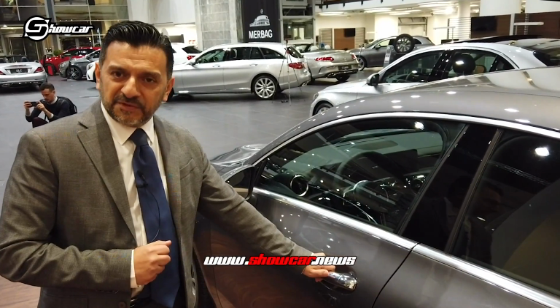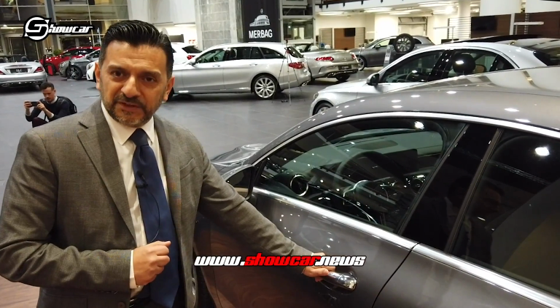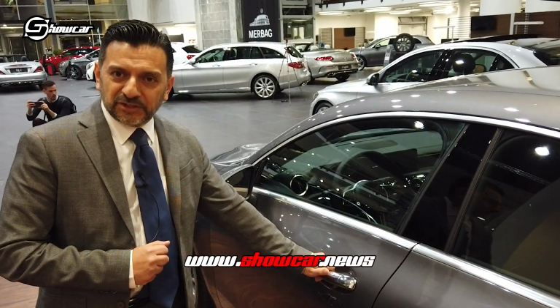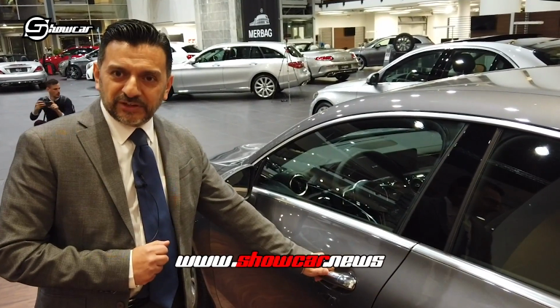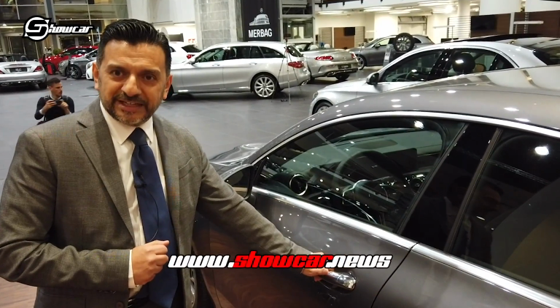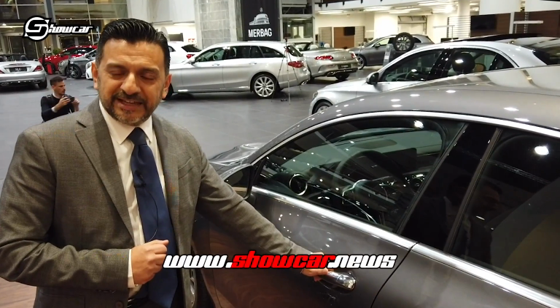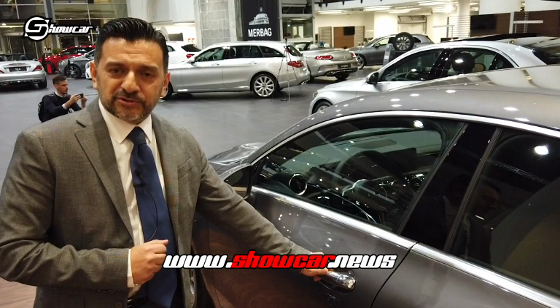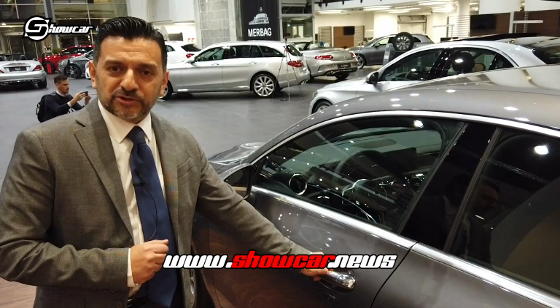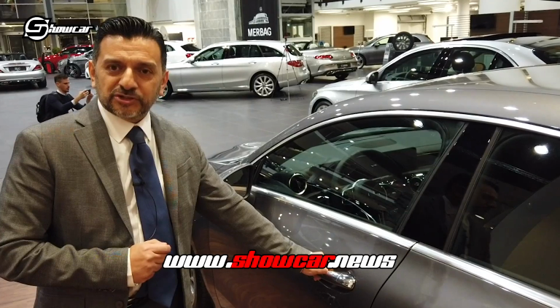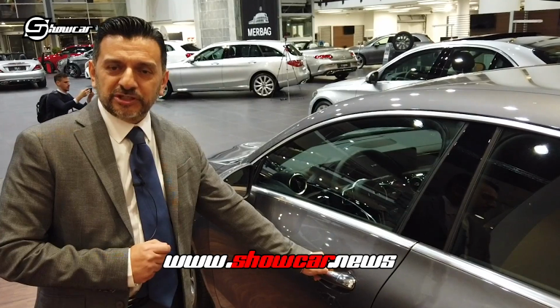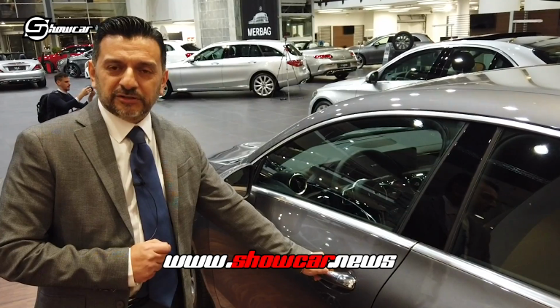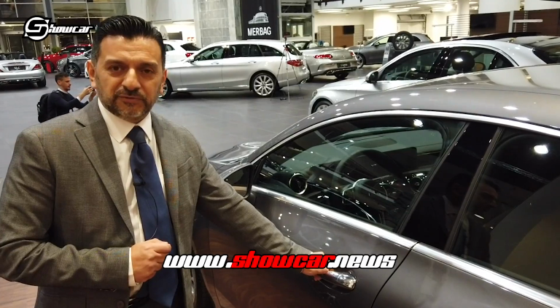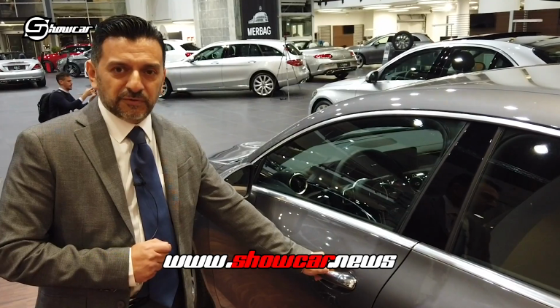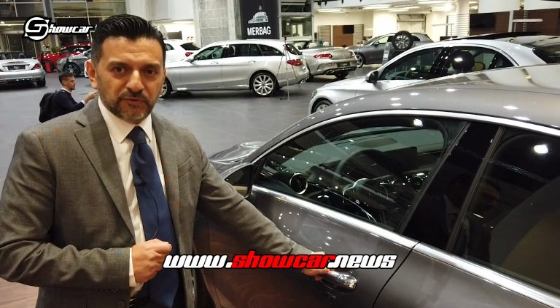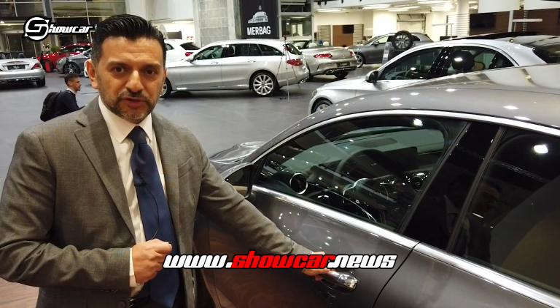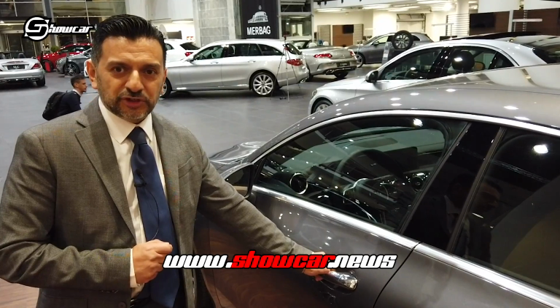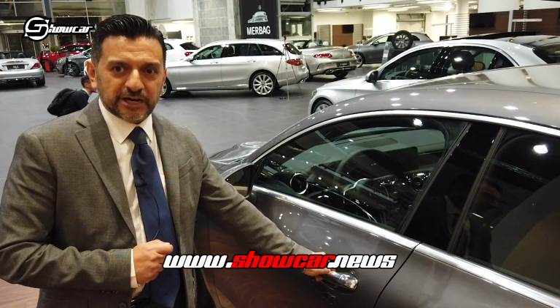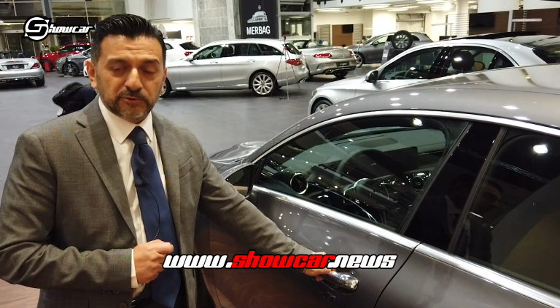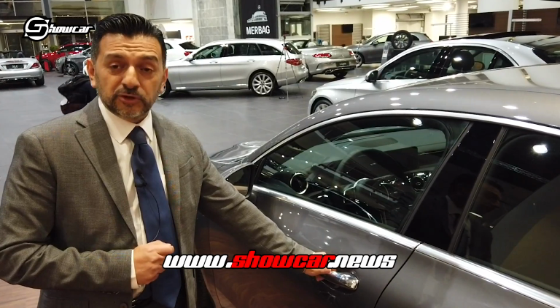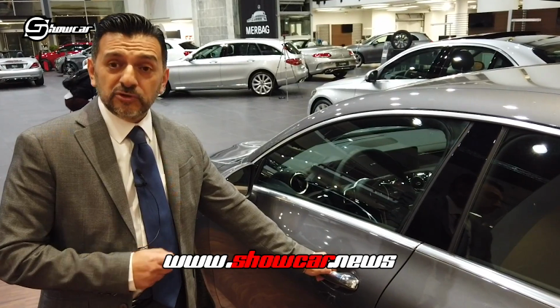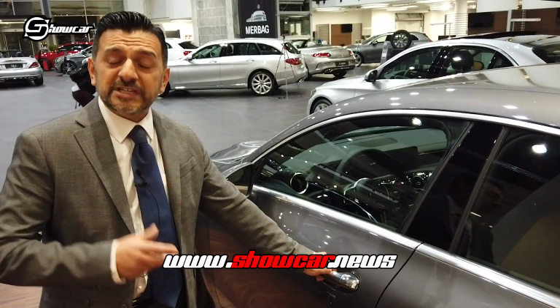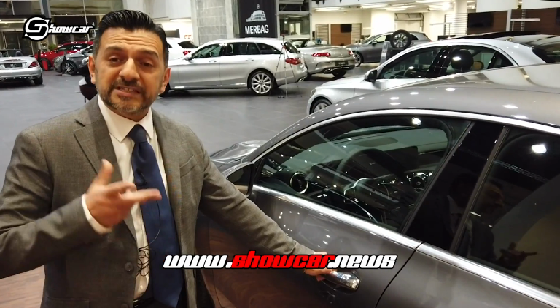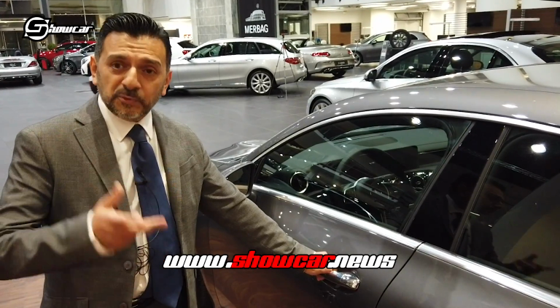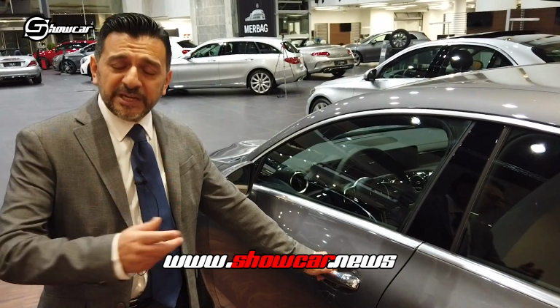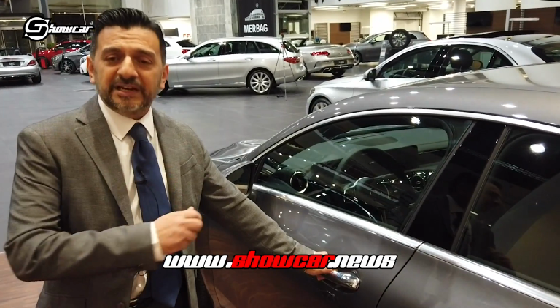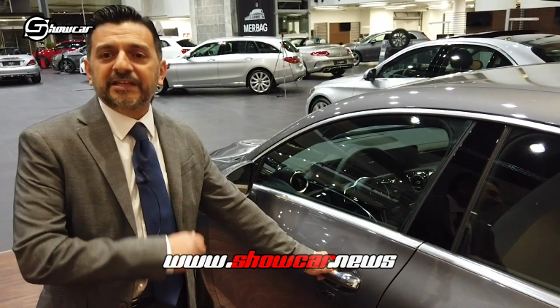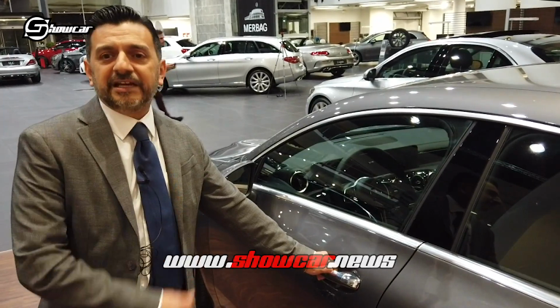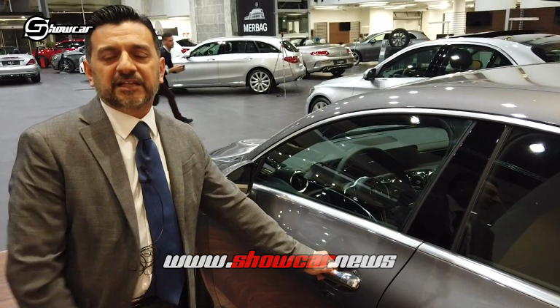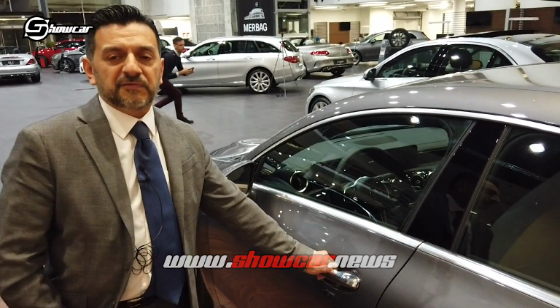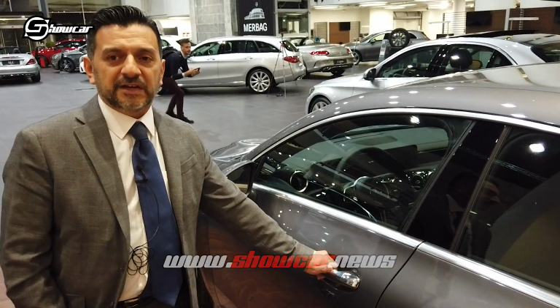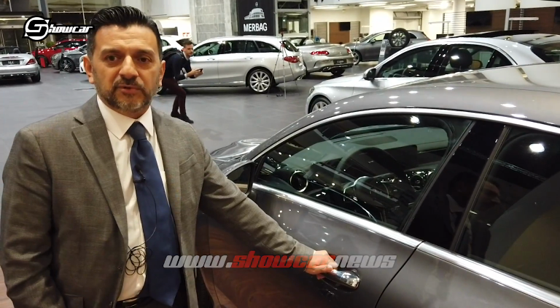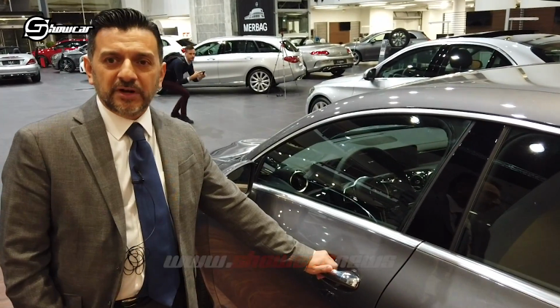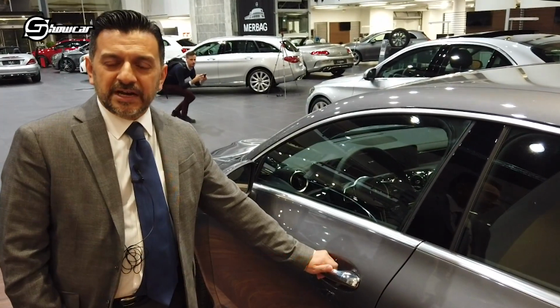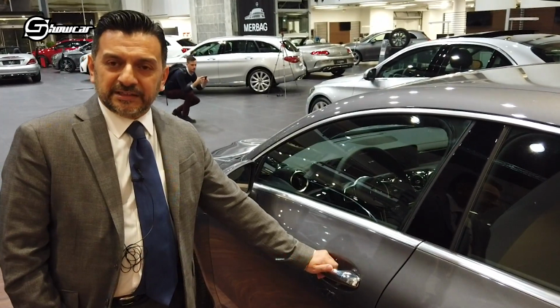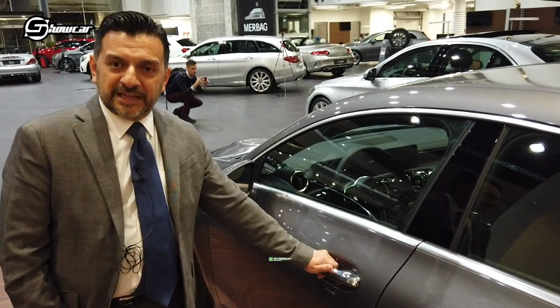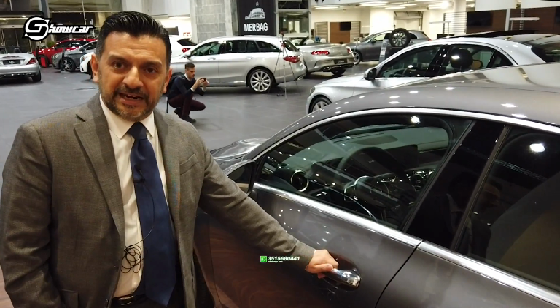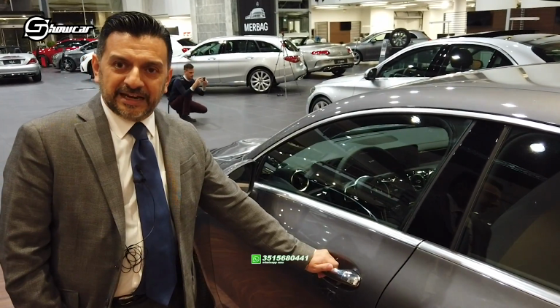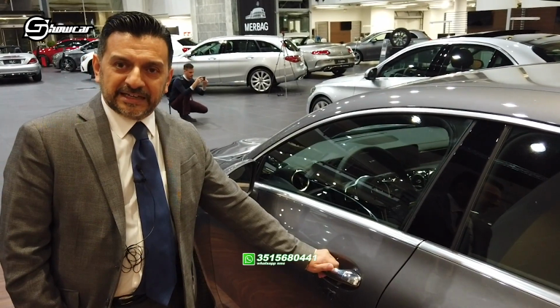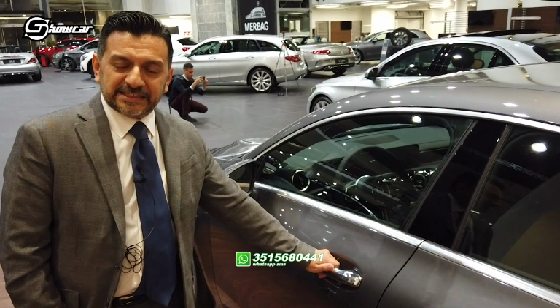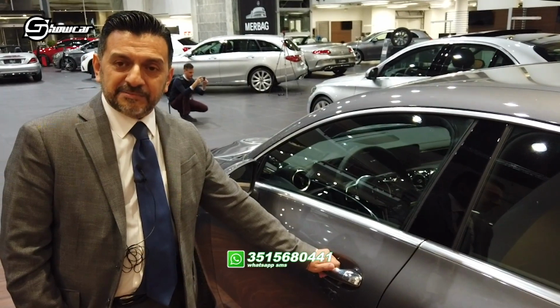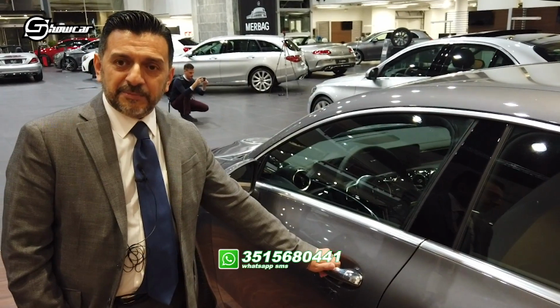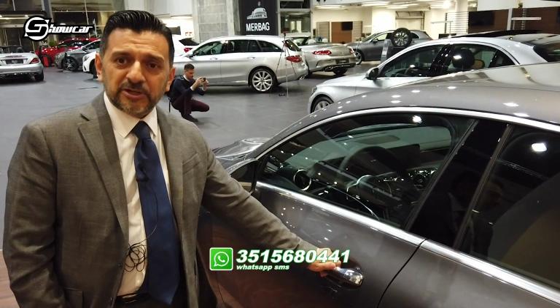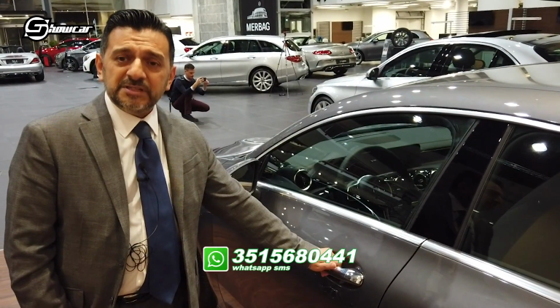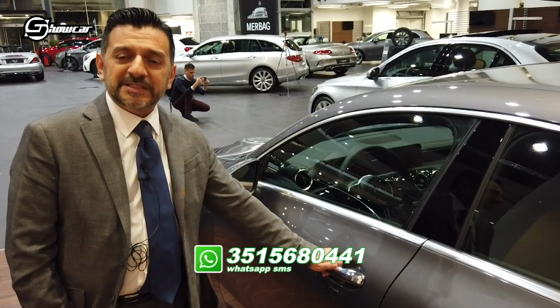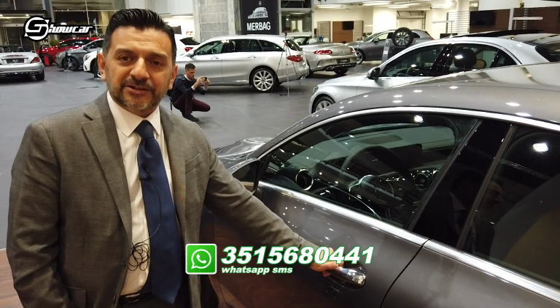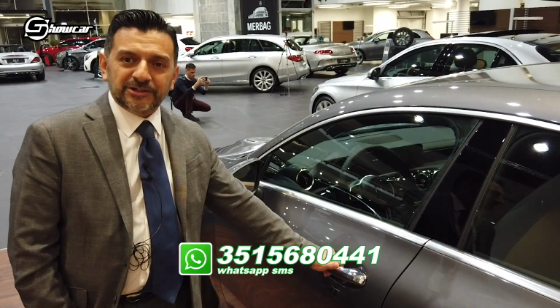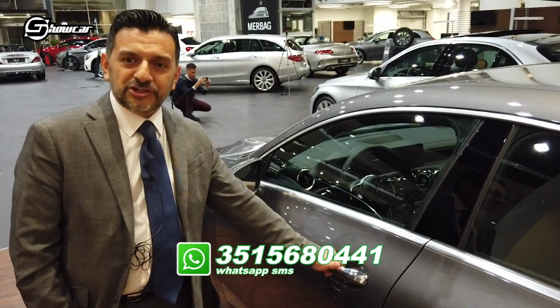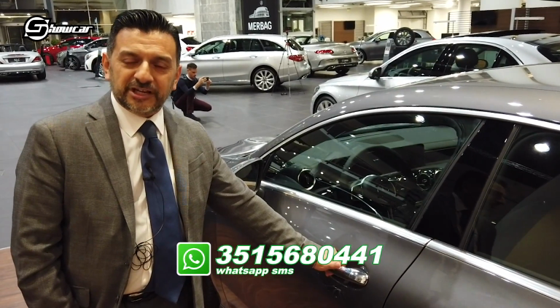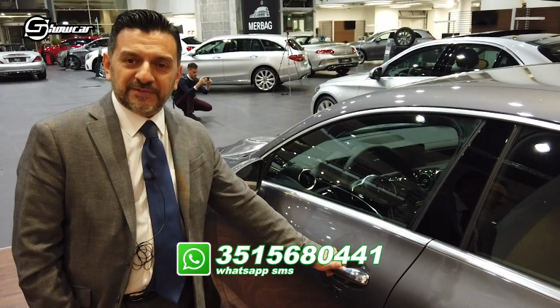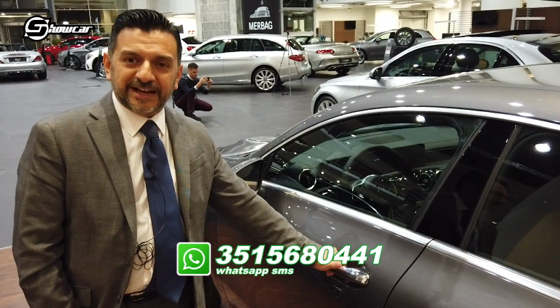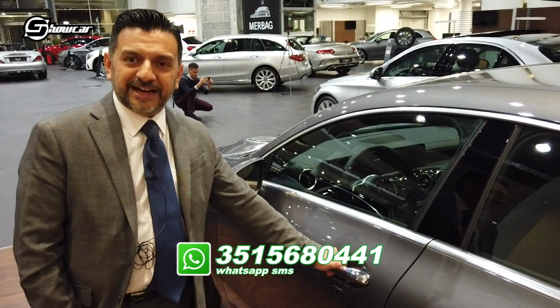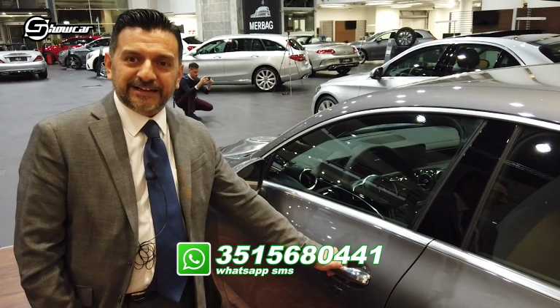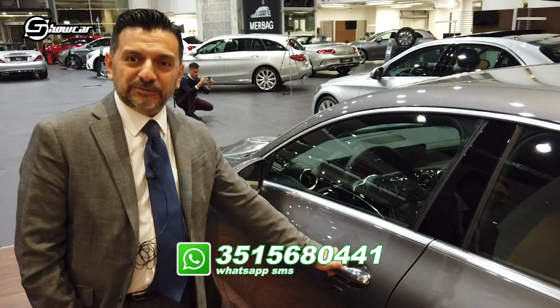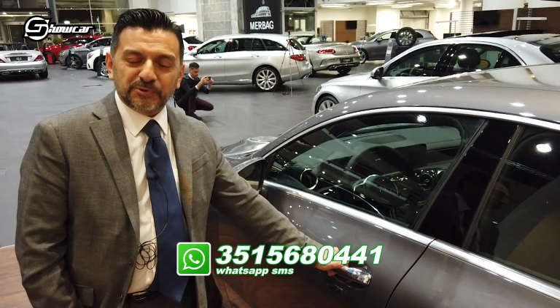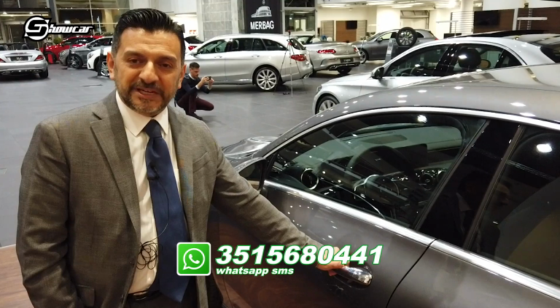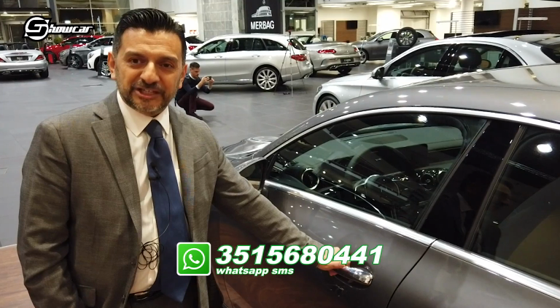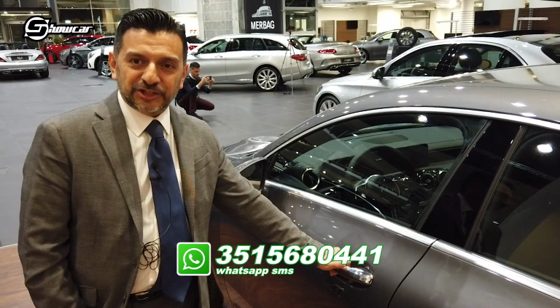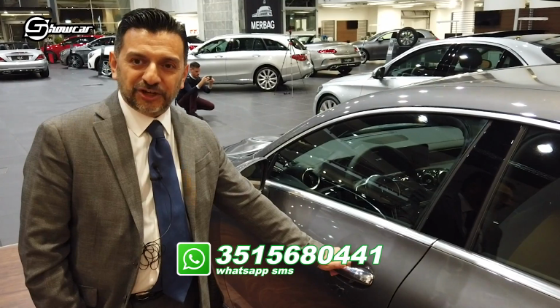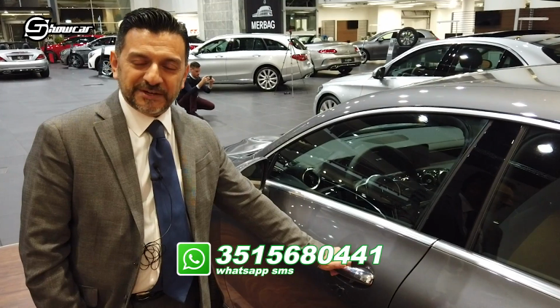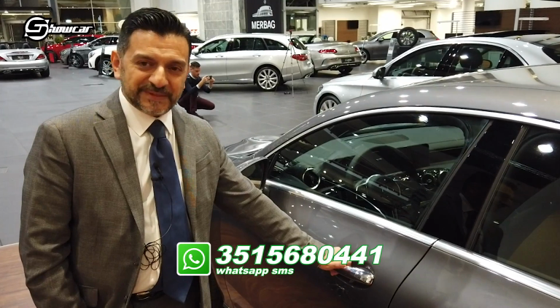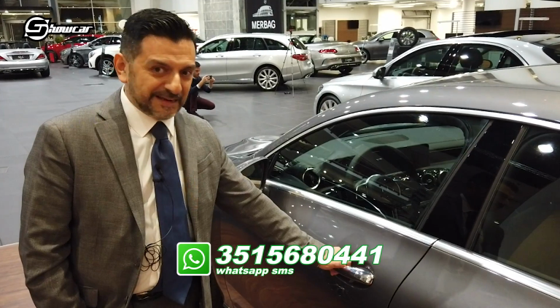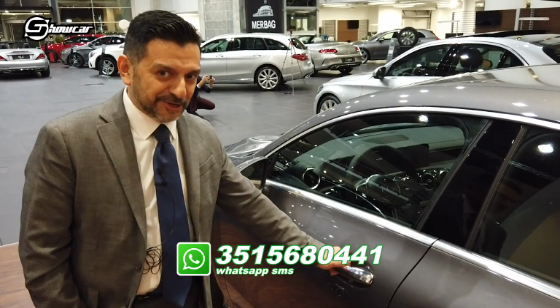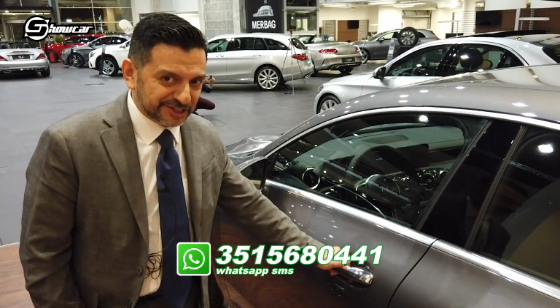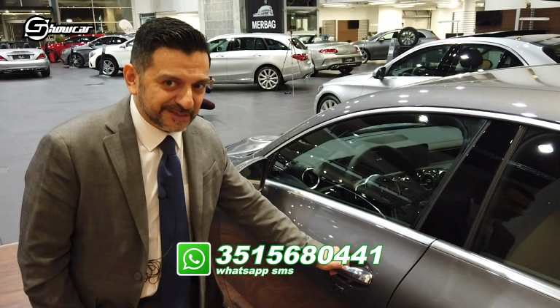Per conoscere il dettaglio vi invito ad andare sul nostro sito www.showcarnews e seguire le dirette che faremo dalla settimana prossima al Salone di Ginevra 2019. Alla prossima.